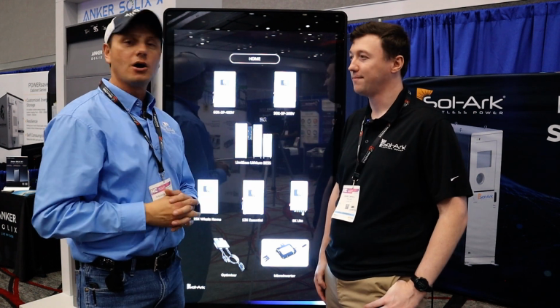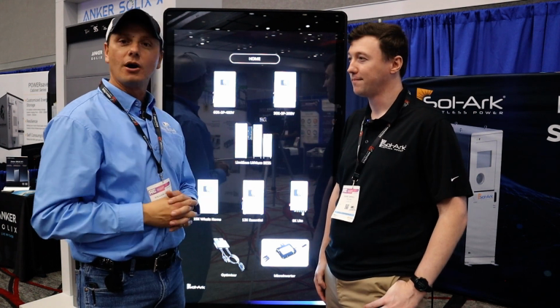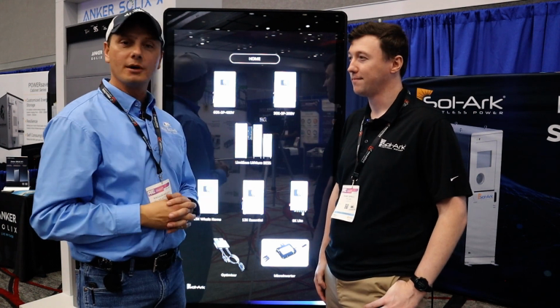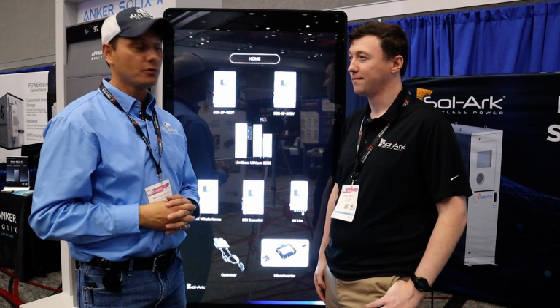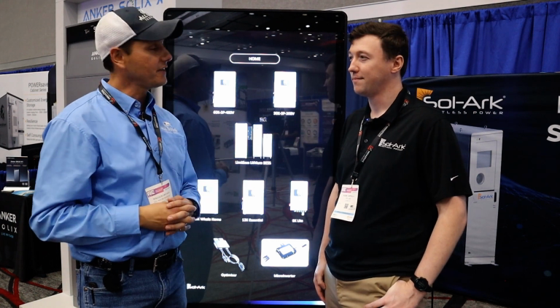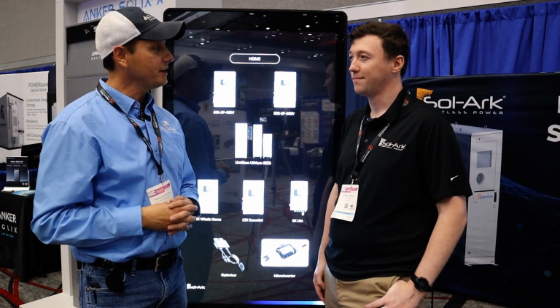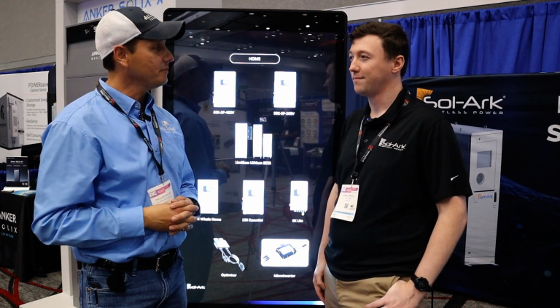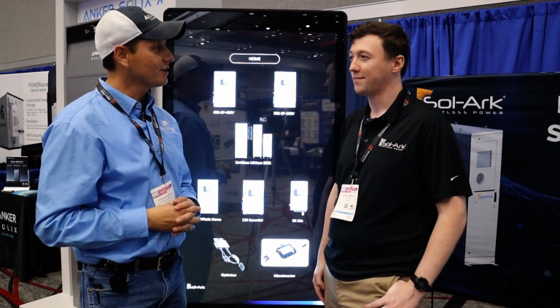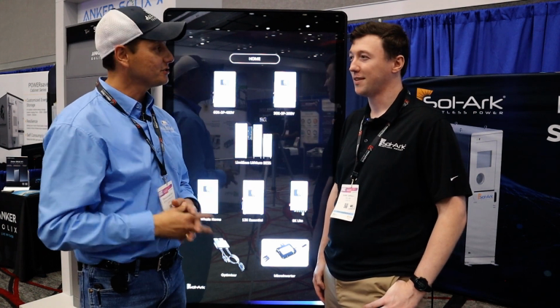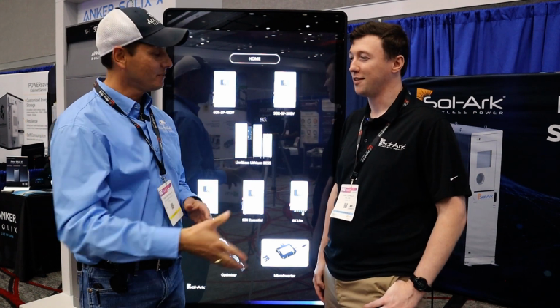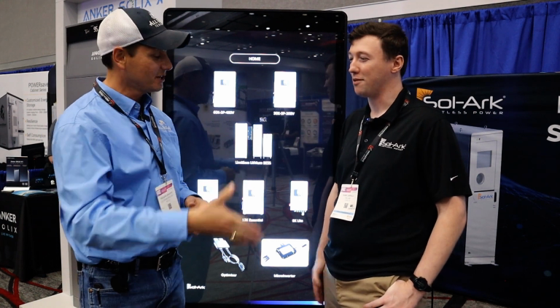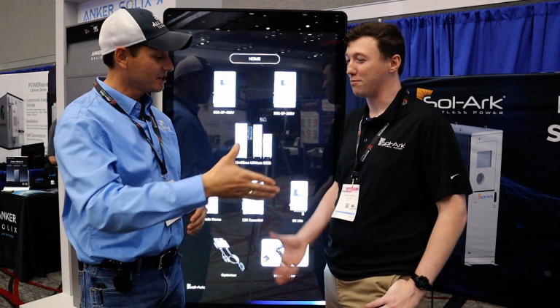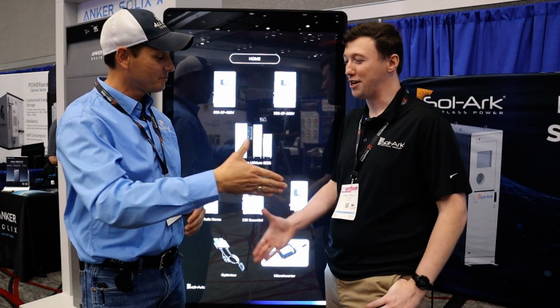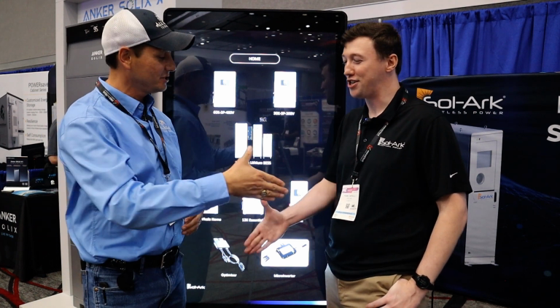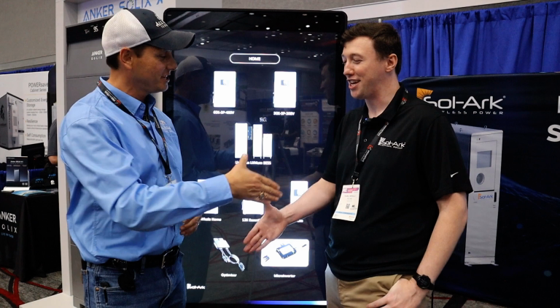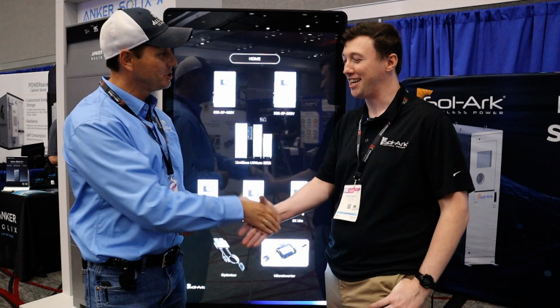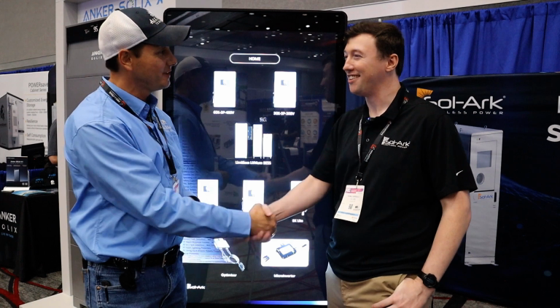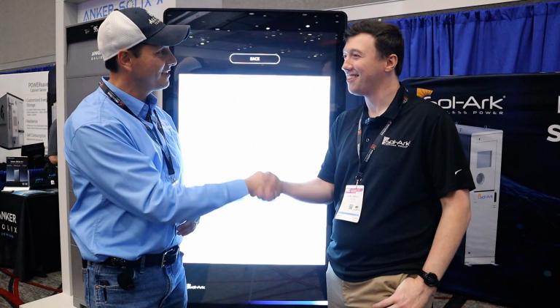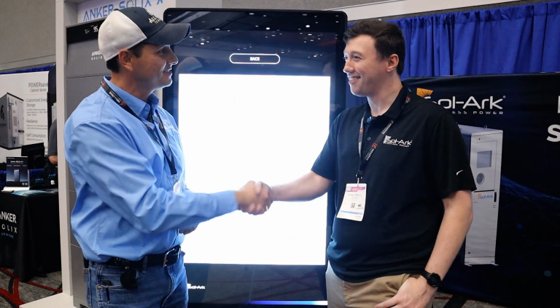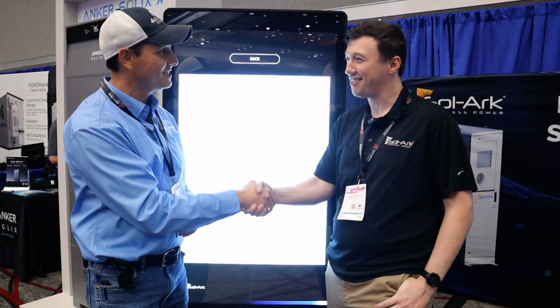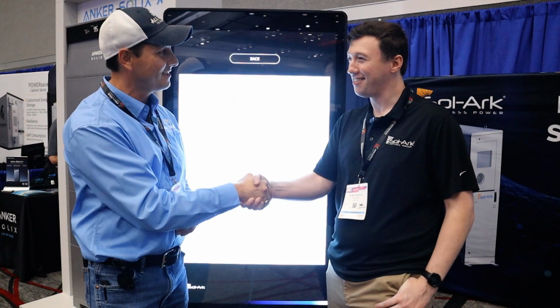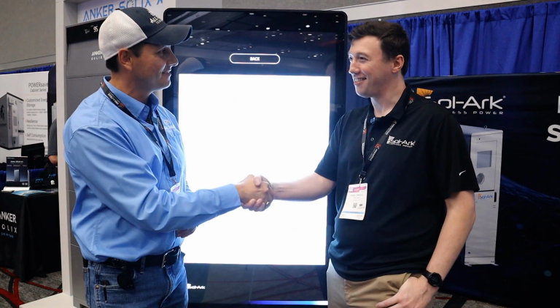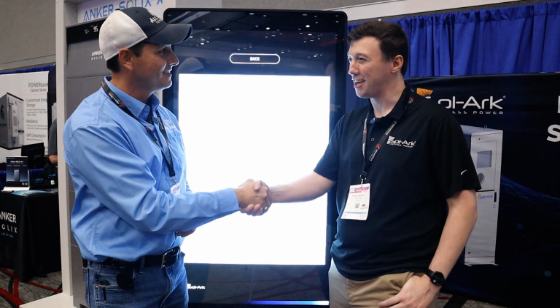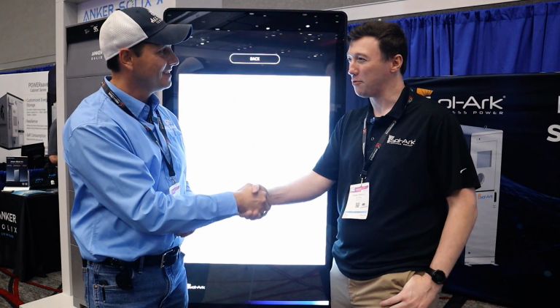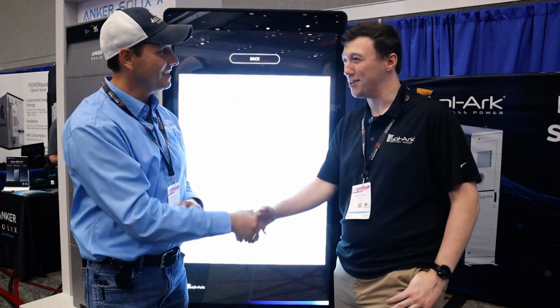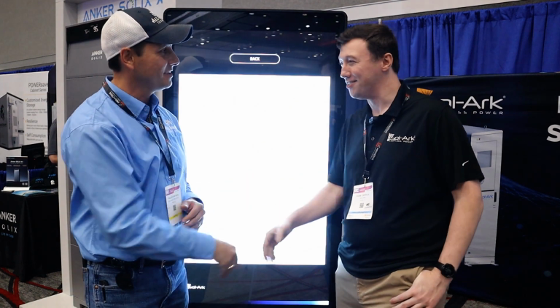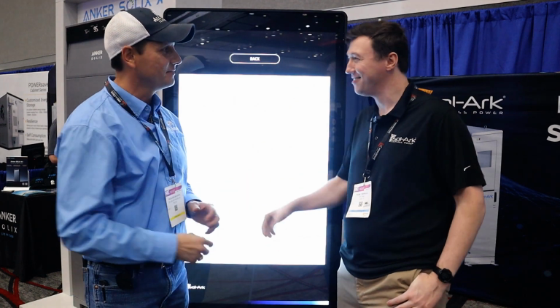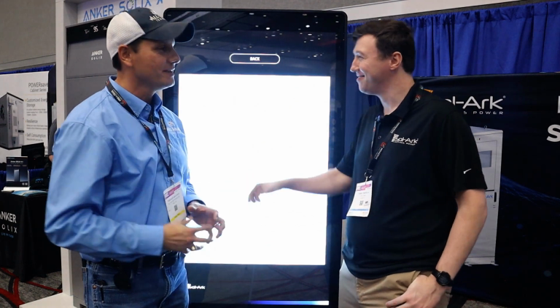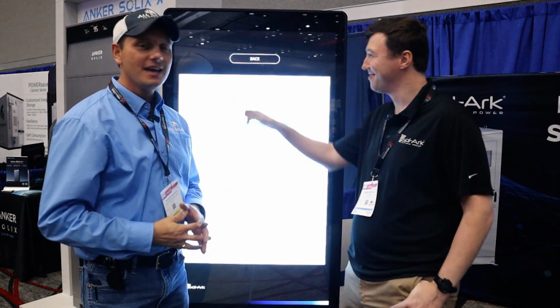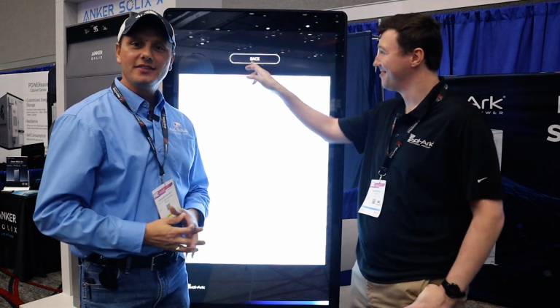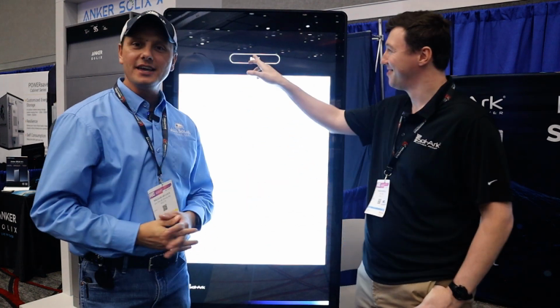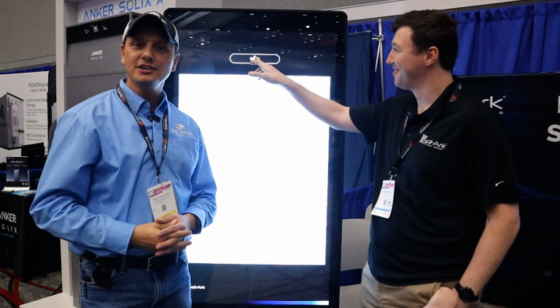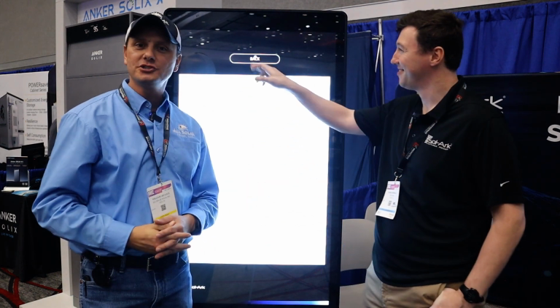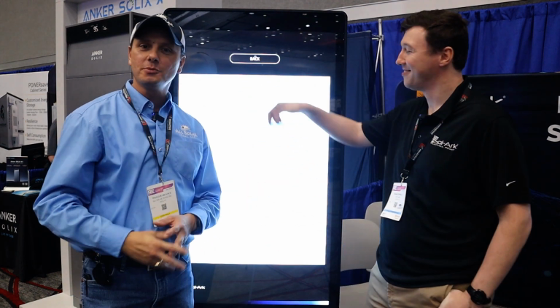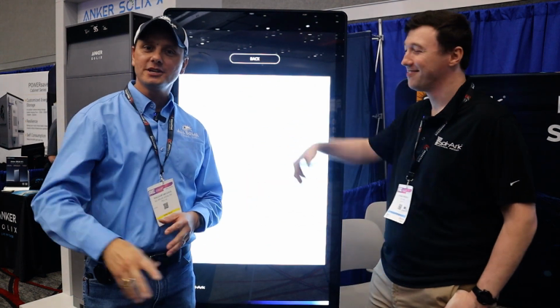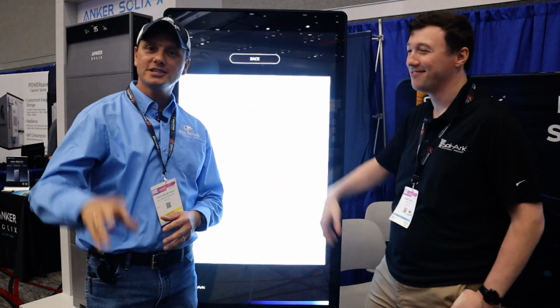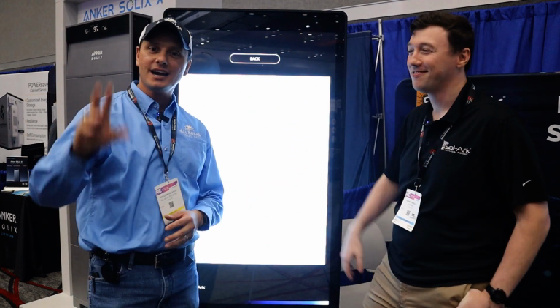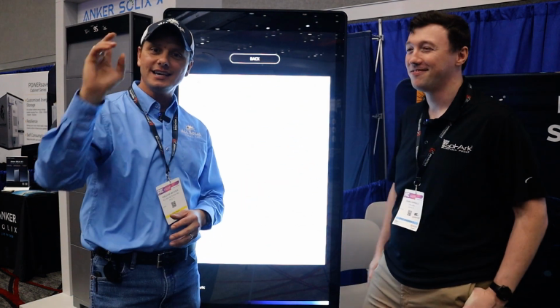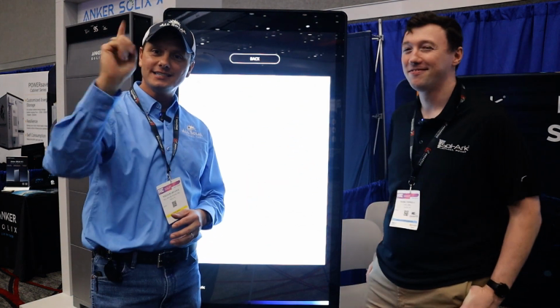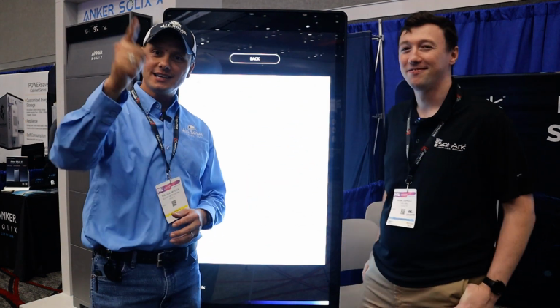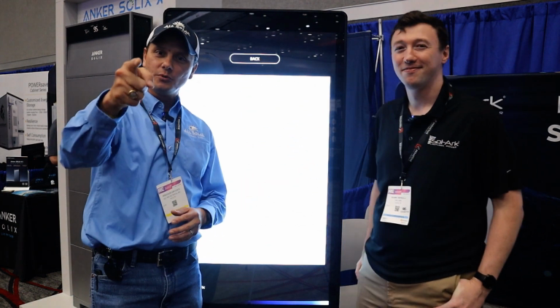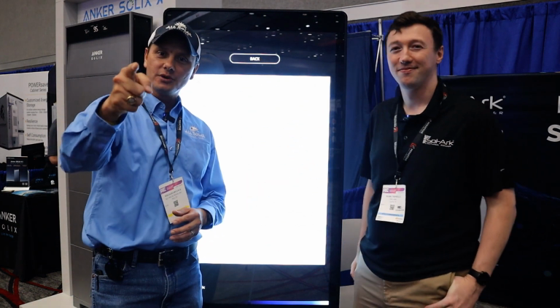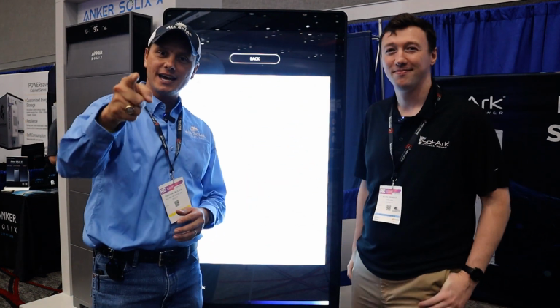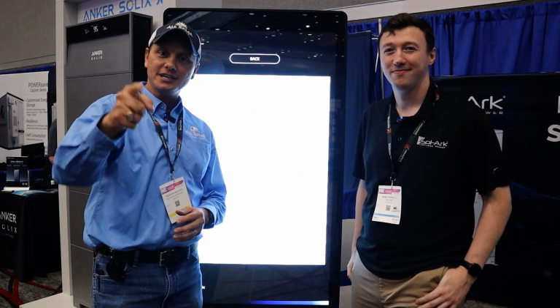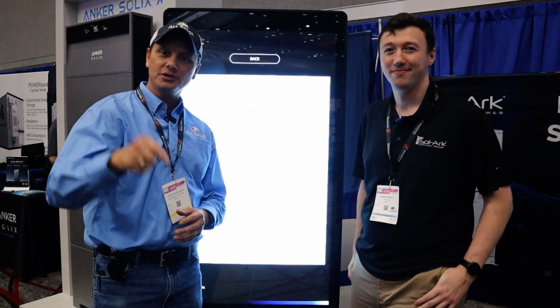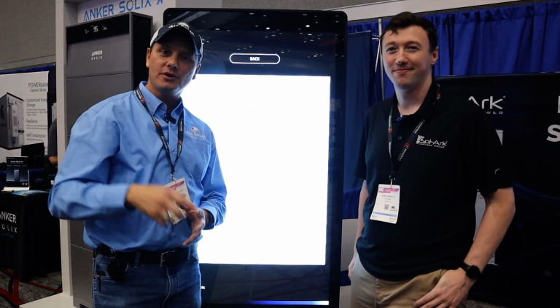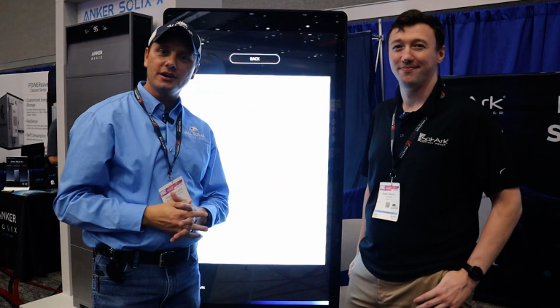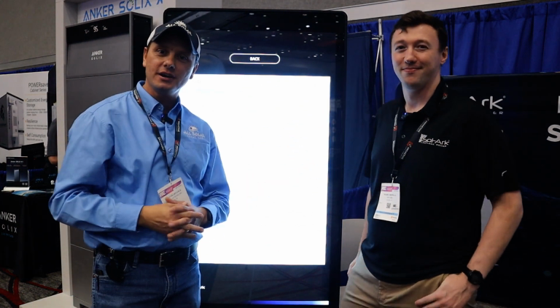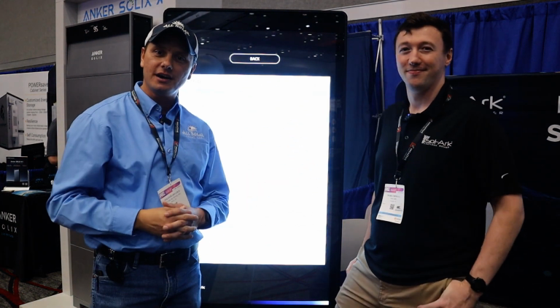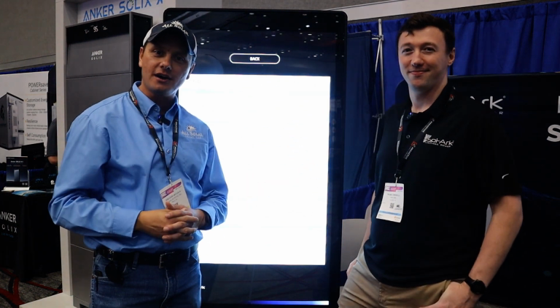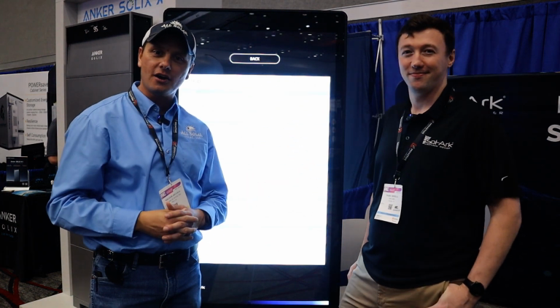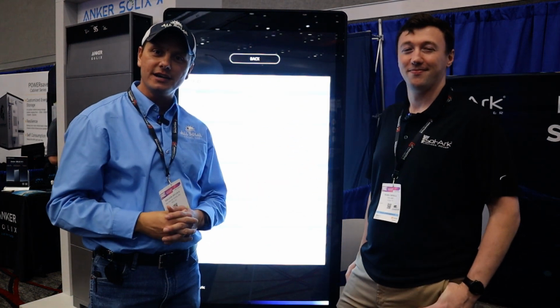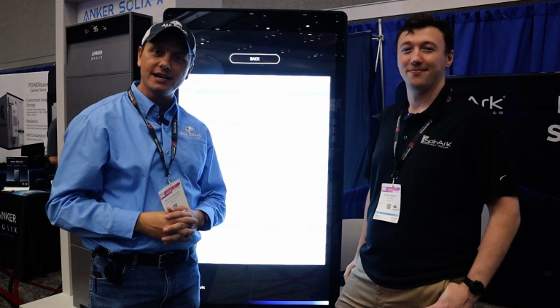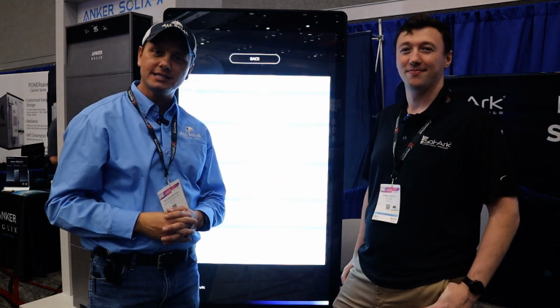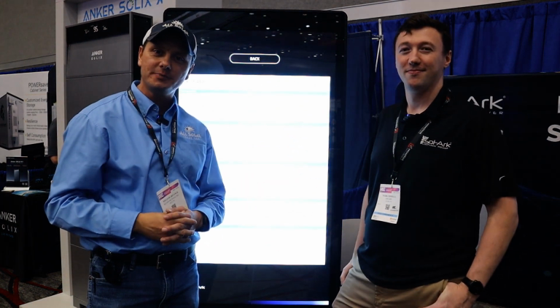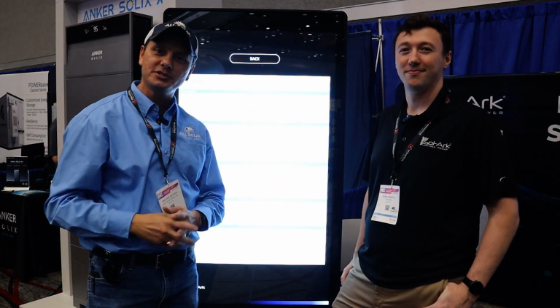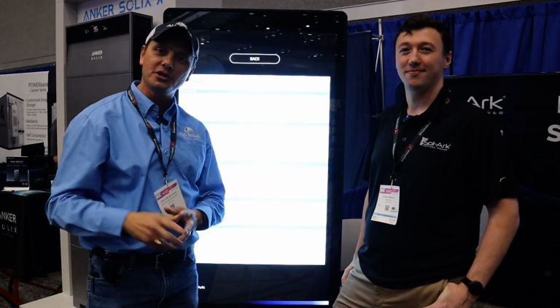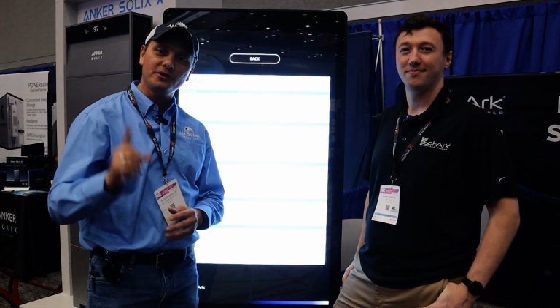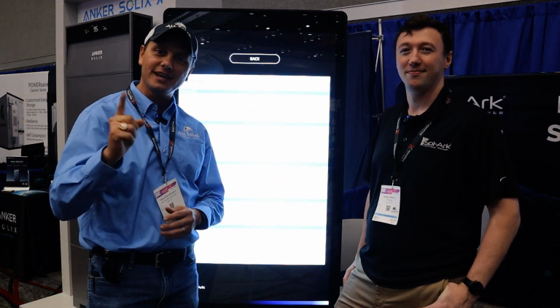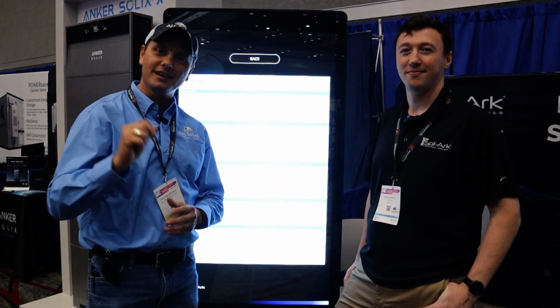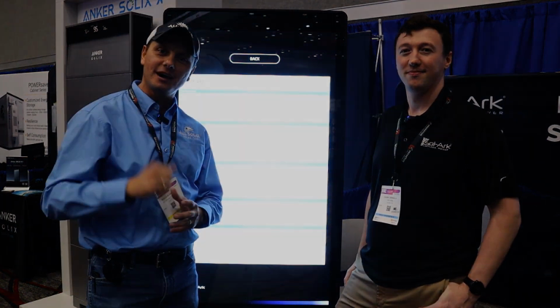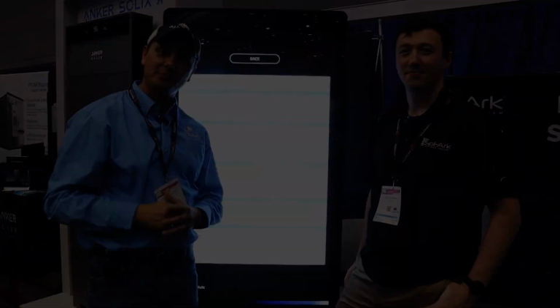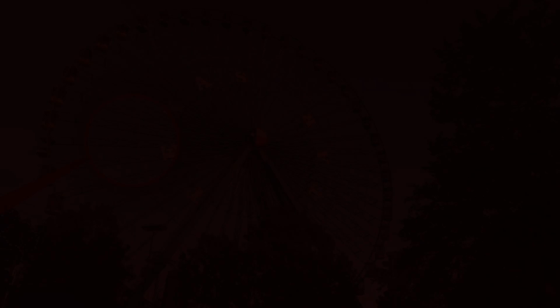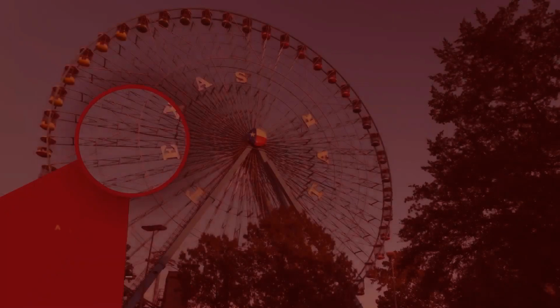All right, thank you so much Mark, I appreciate you being on the channel. Thank you so much guys — we'll catch you on our next episode and God bless.